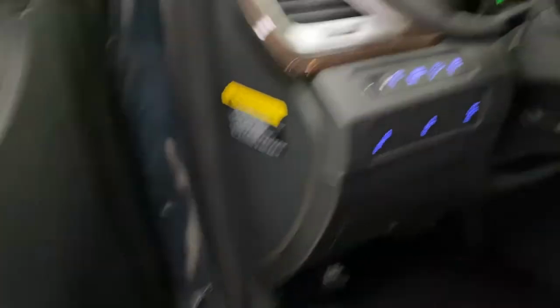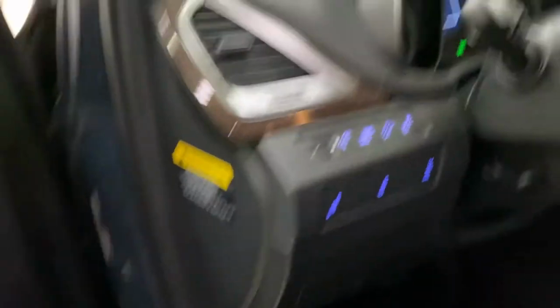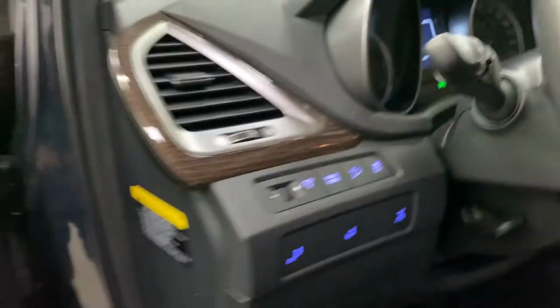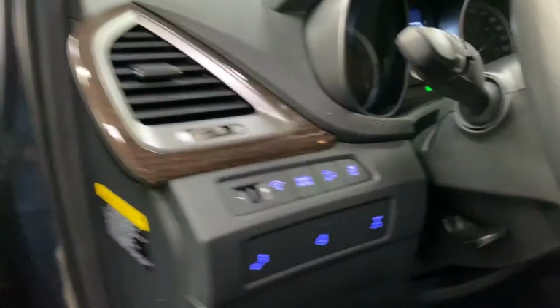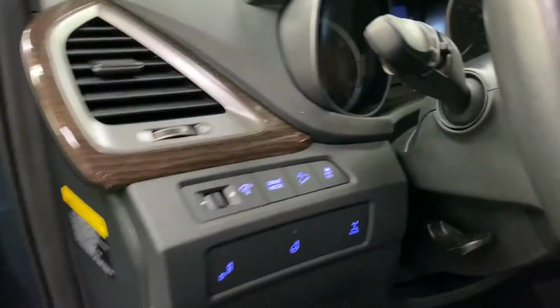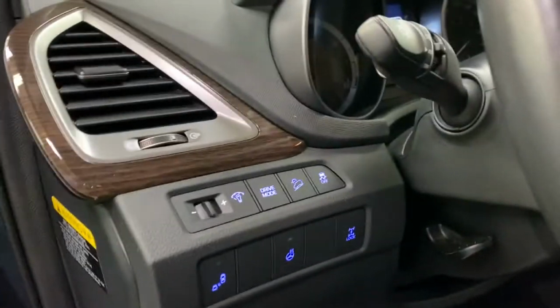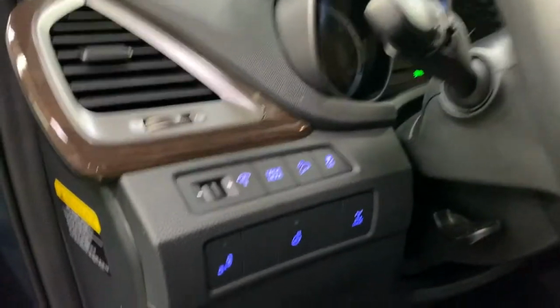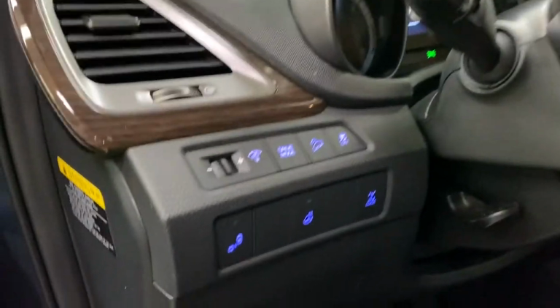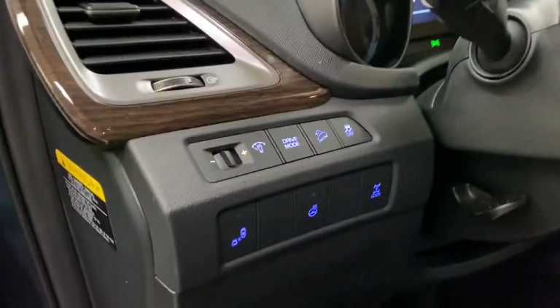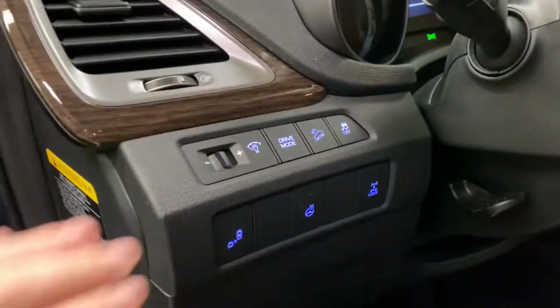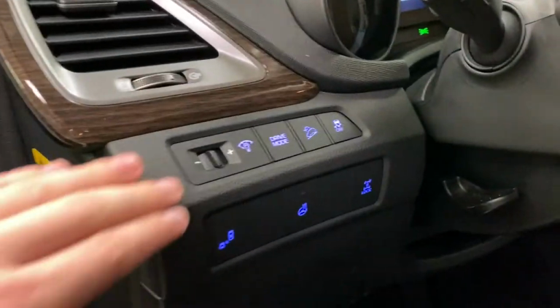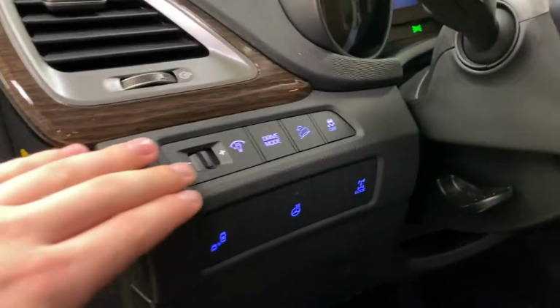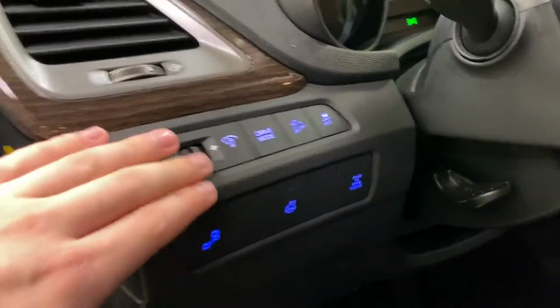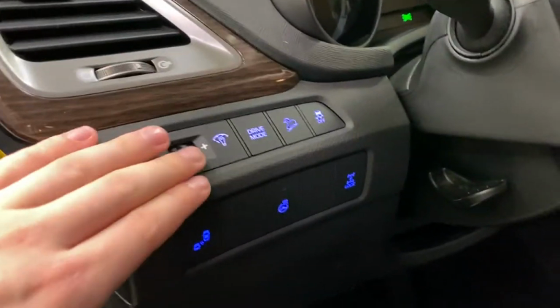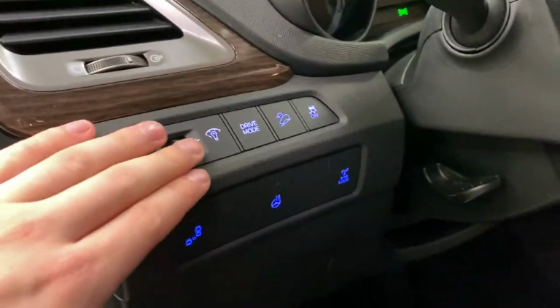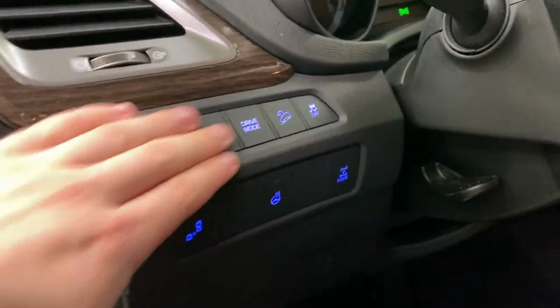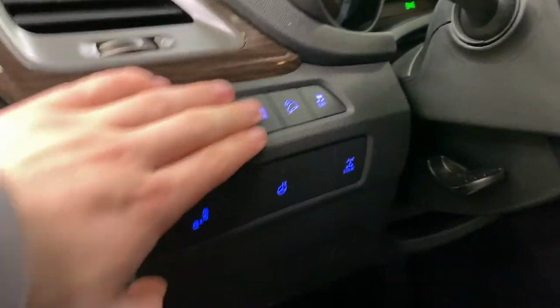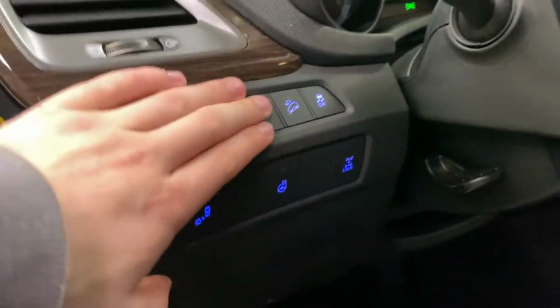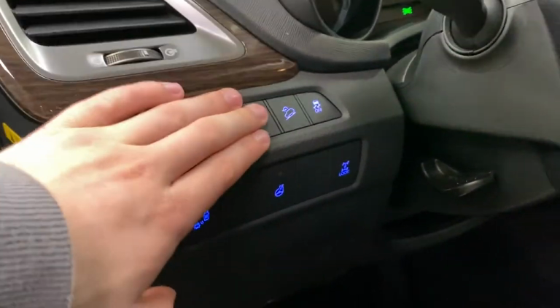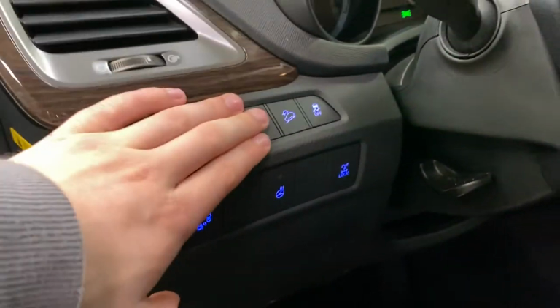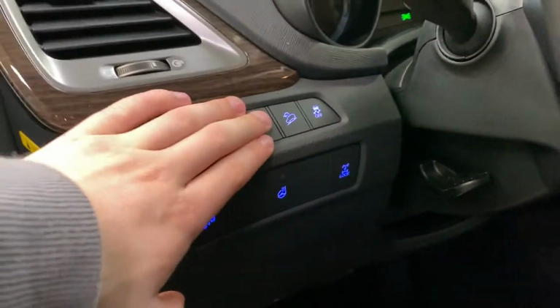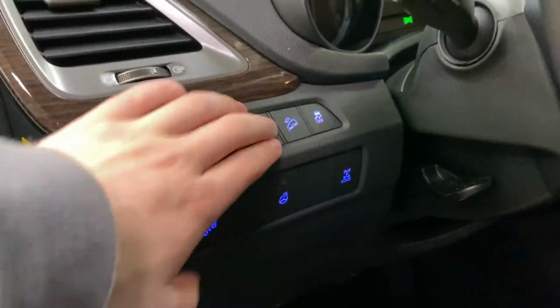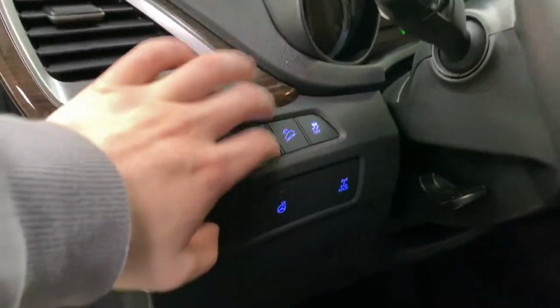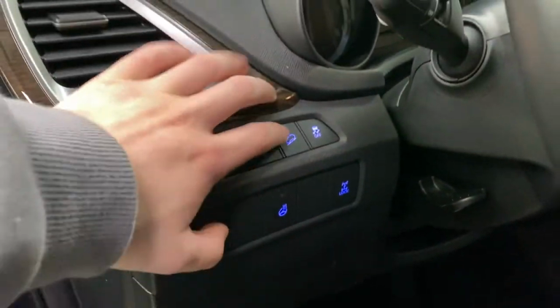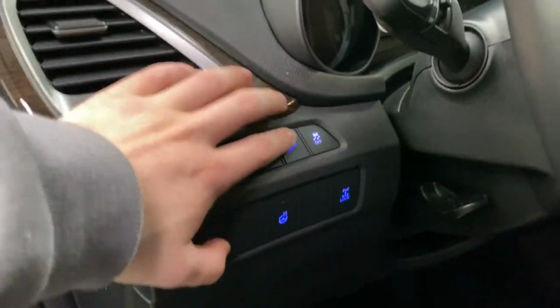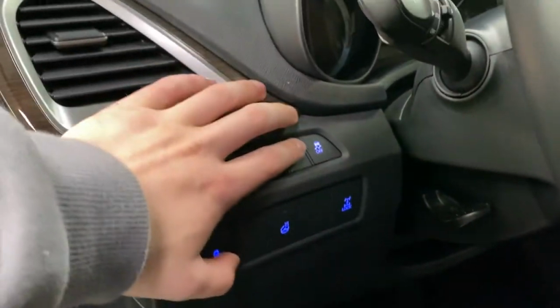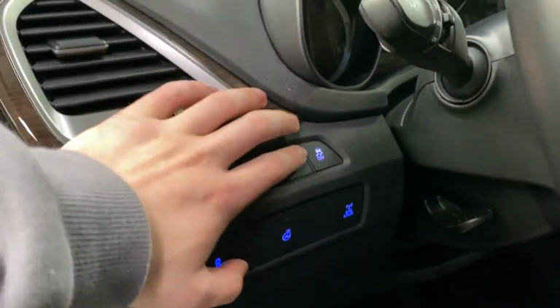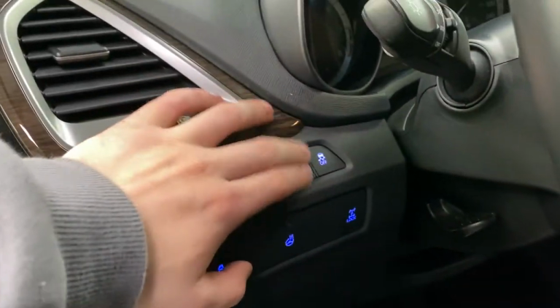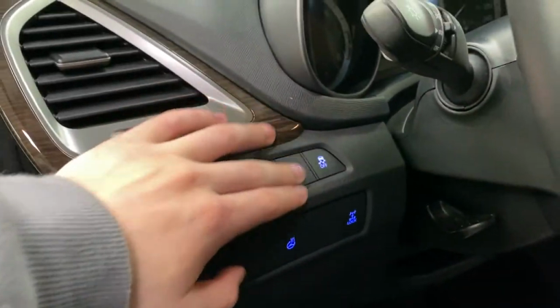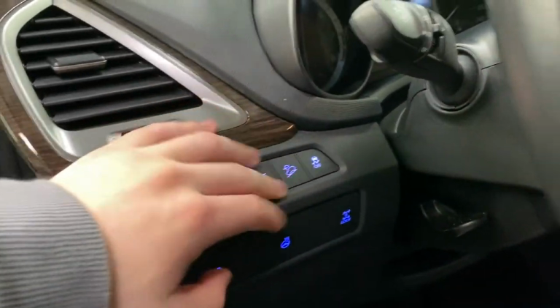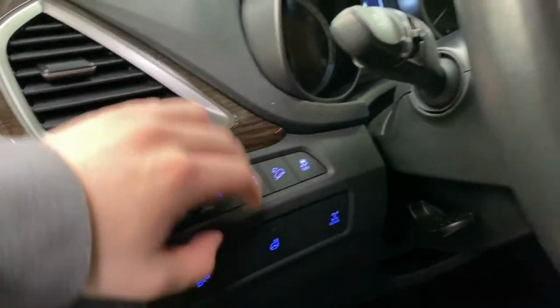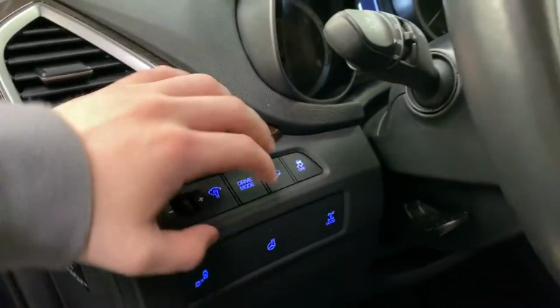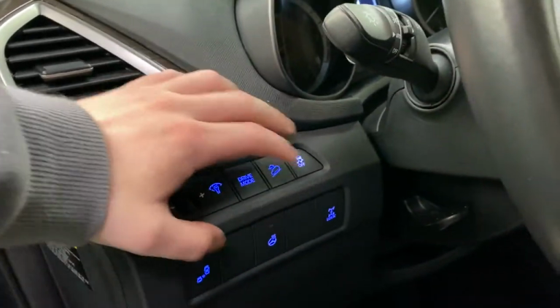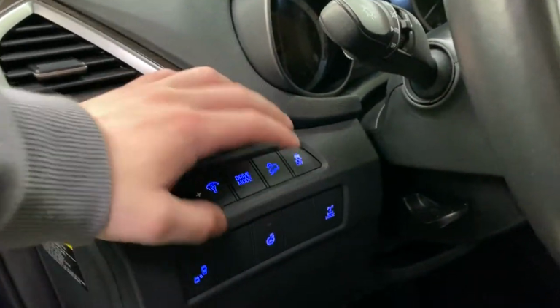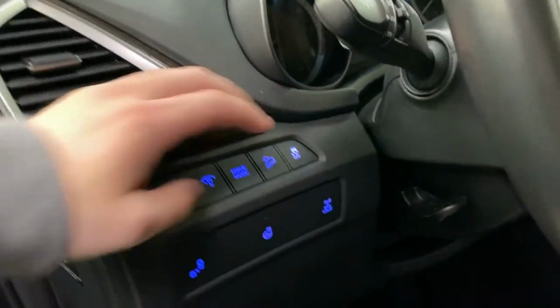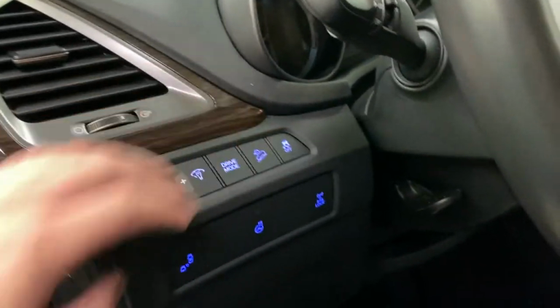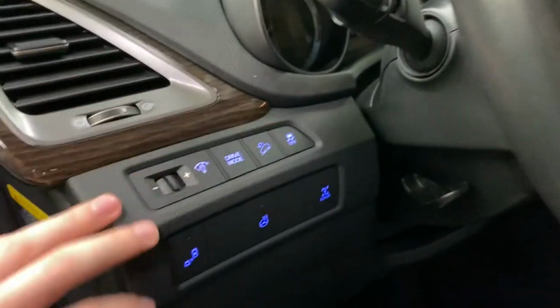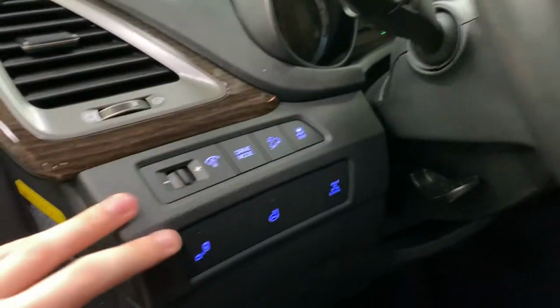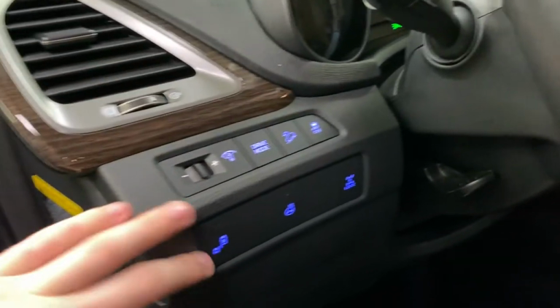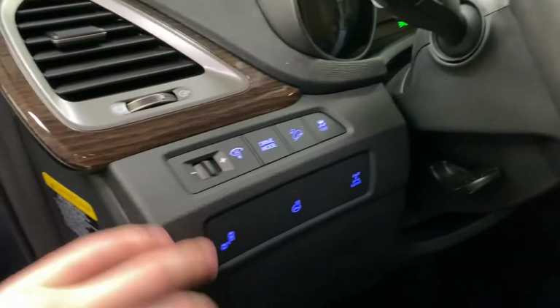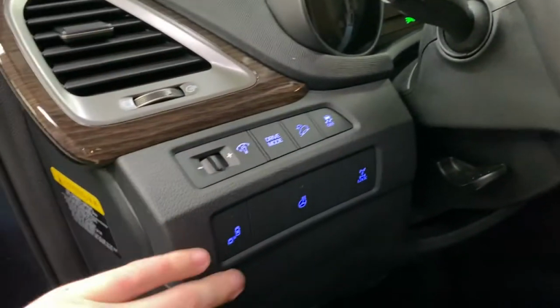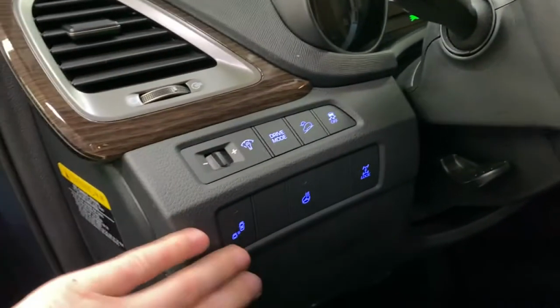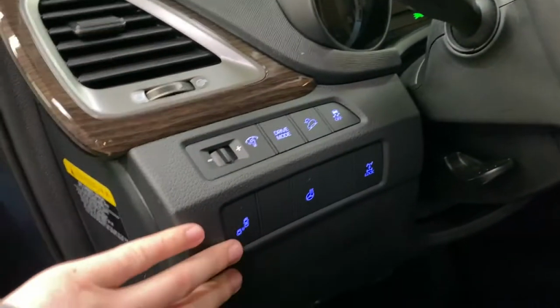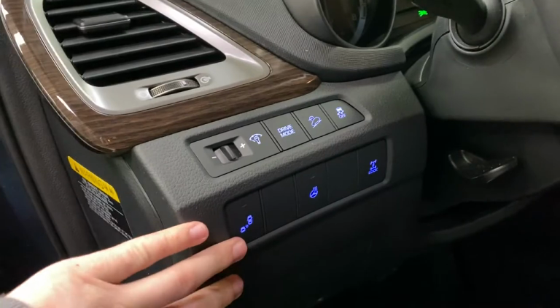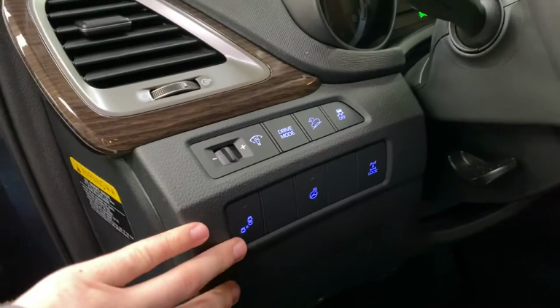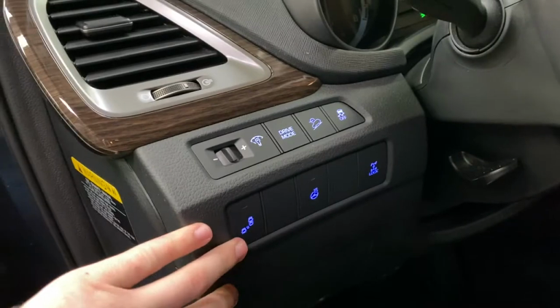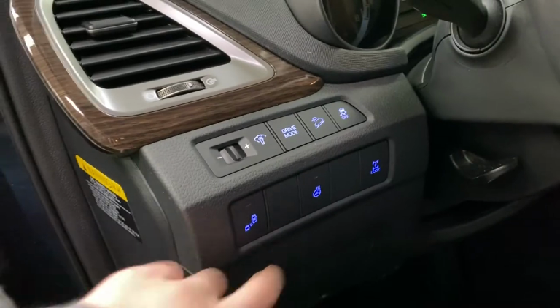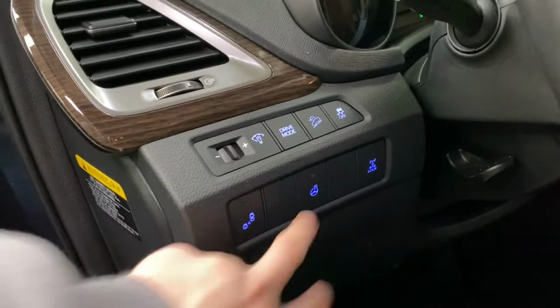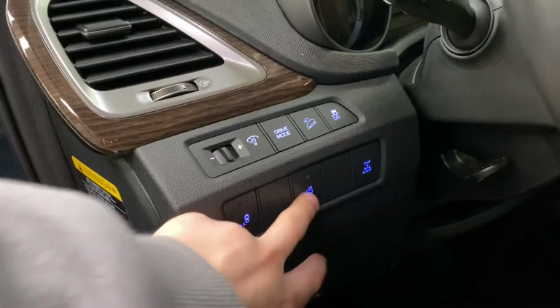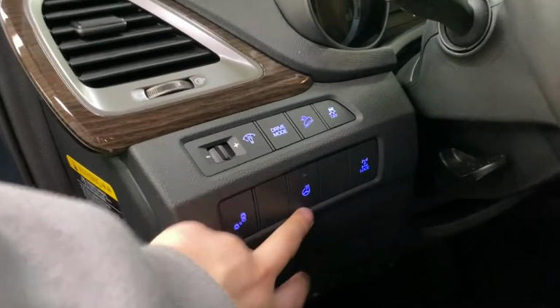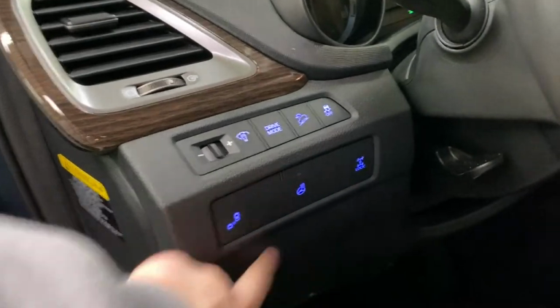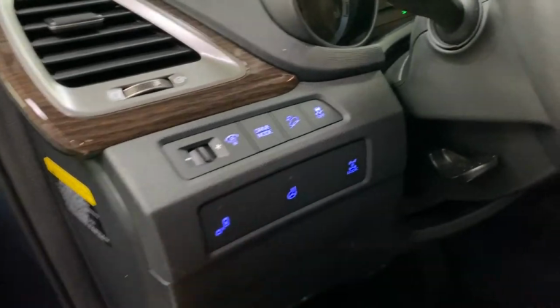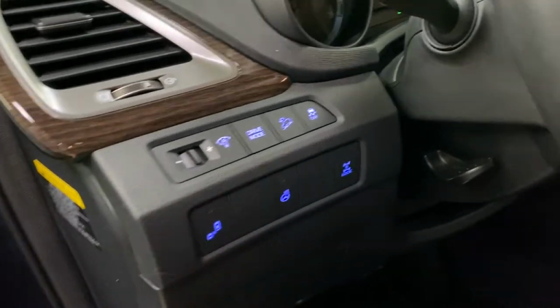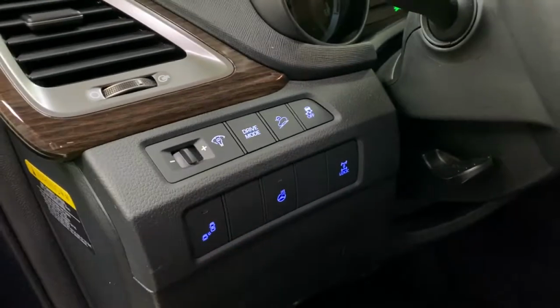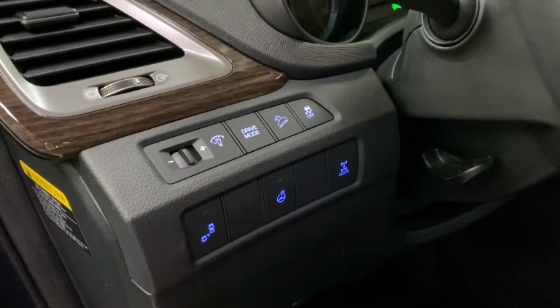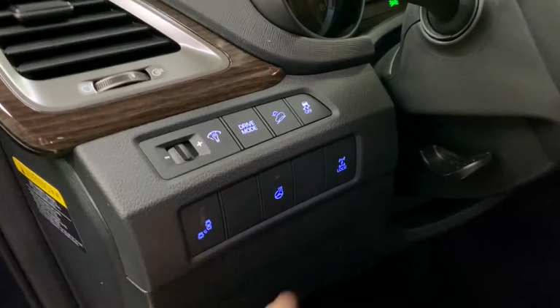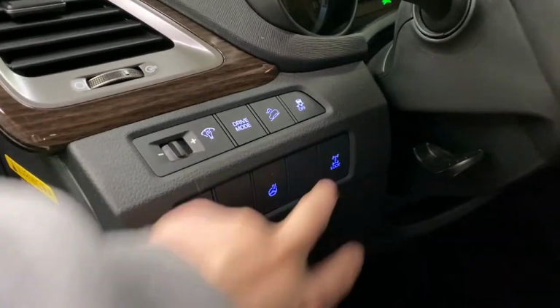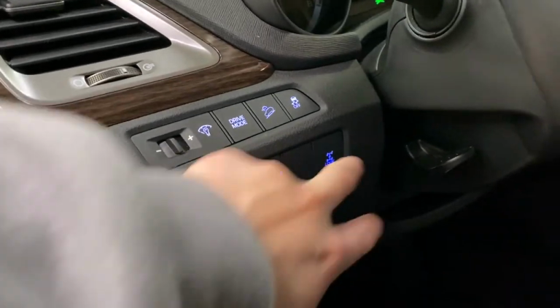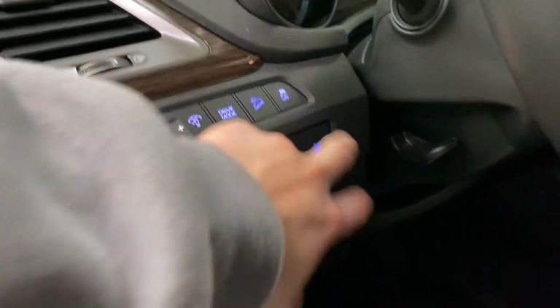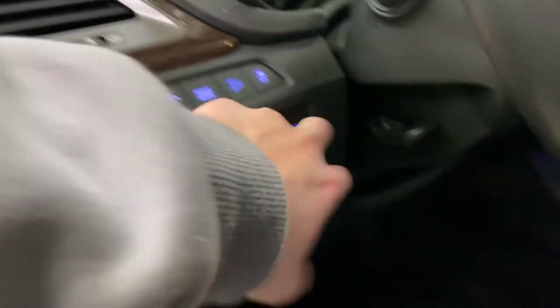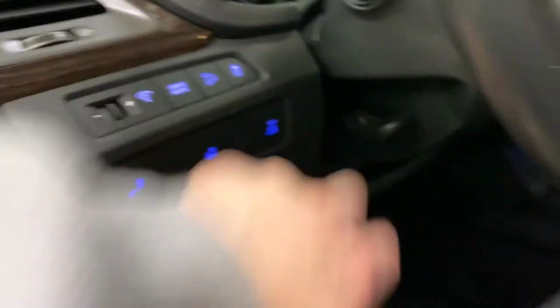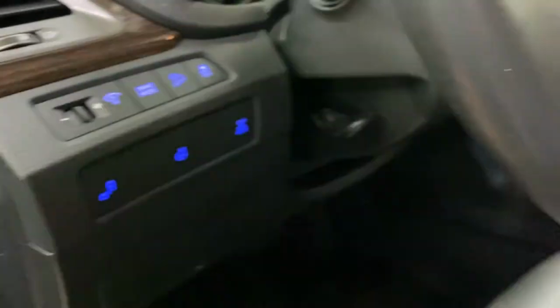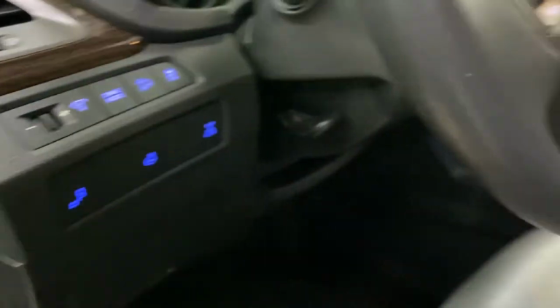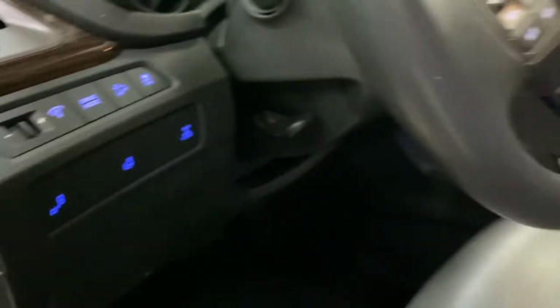To the left of the steering wheel you've got dimming, drive modes, hill descent, traction control, blind spot on and off, heated steering wheel, and a locking differential.